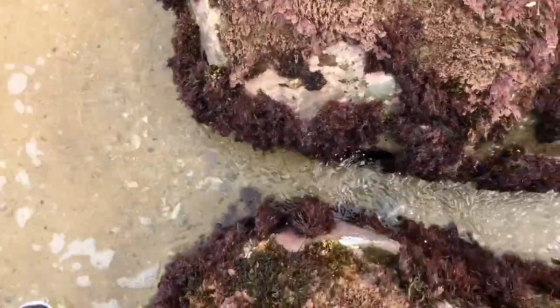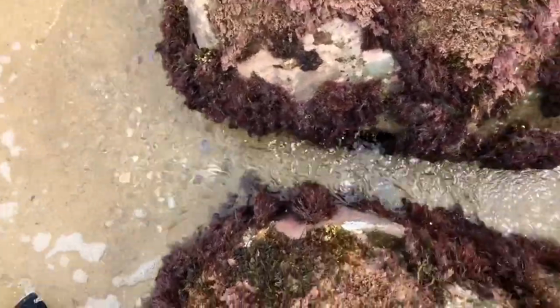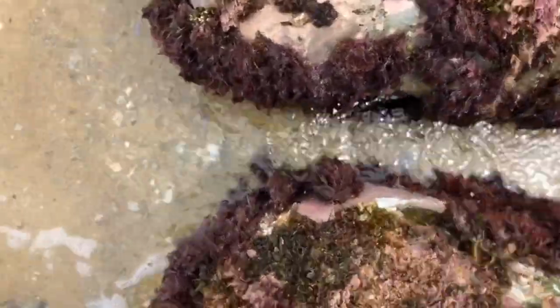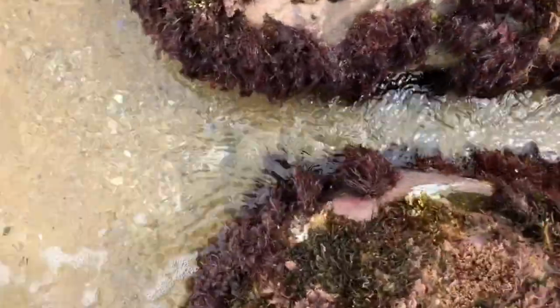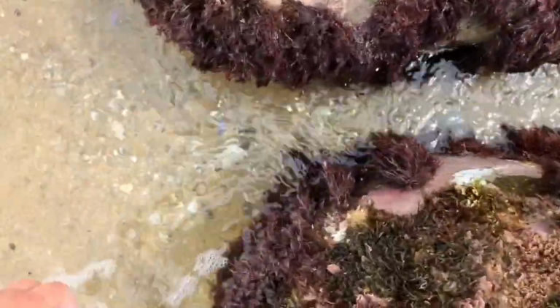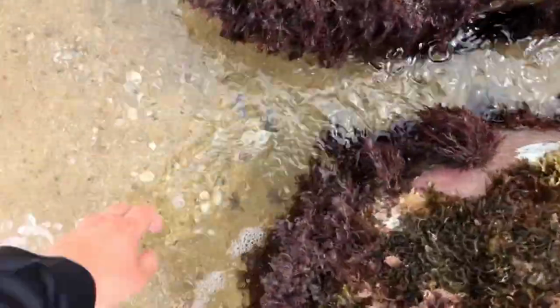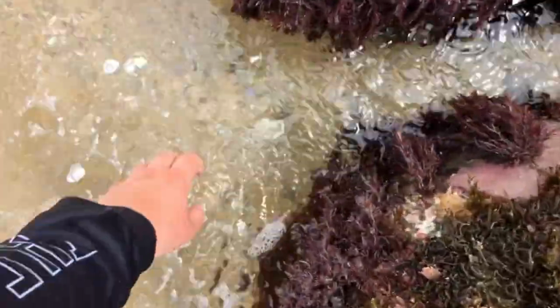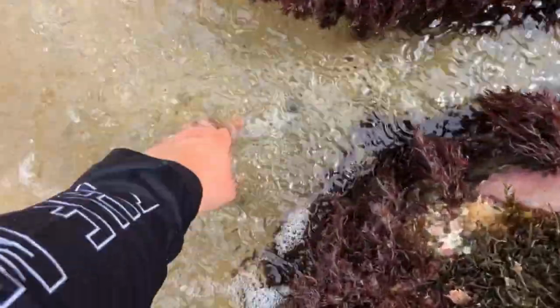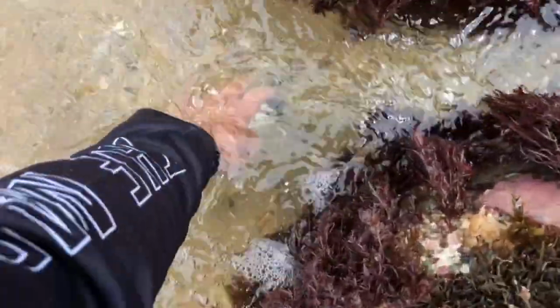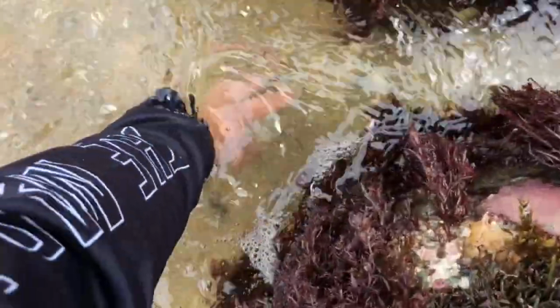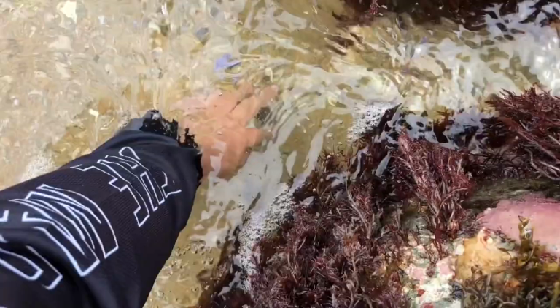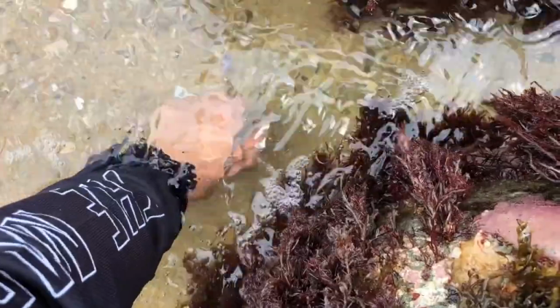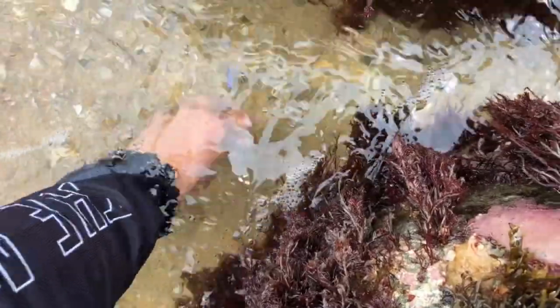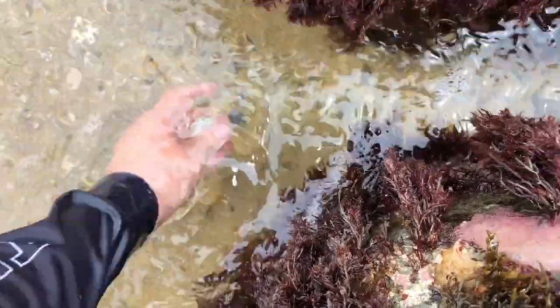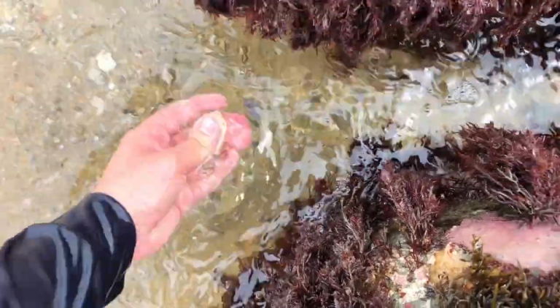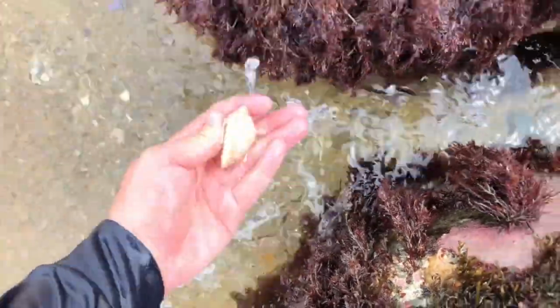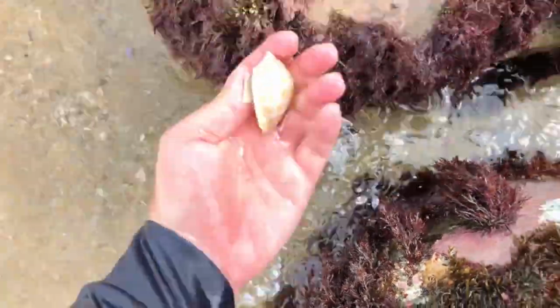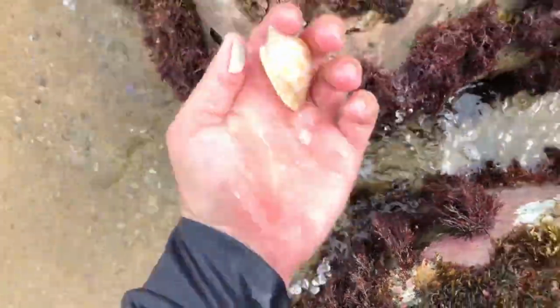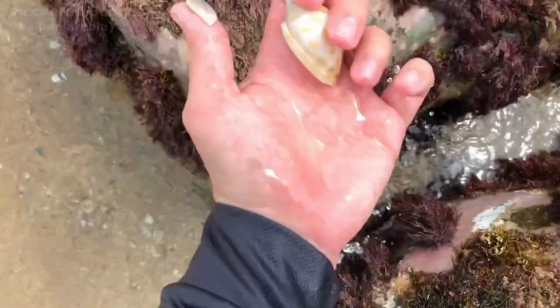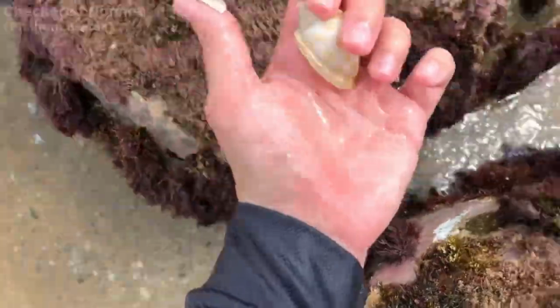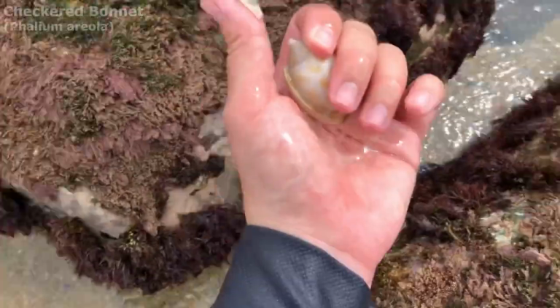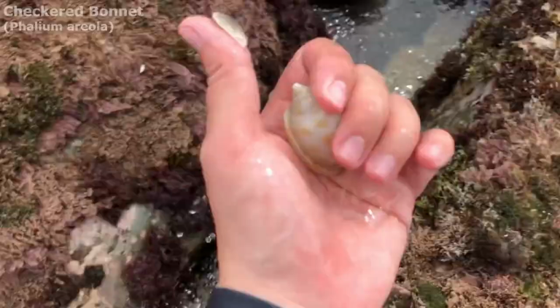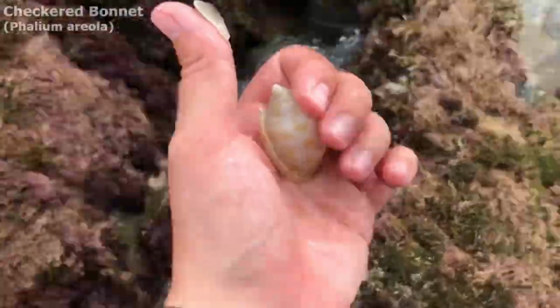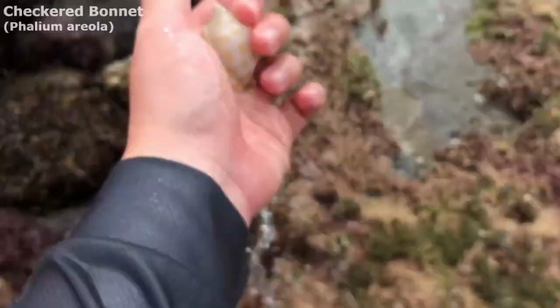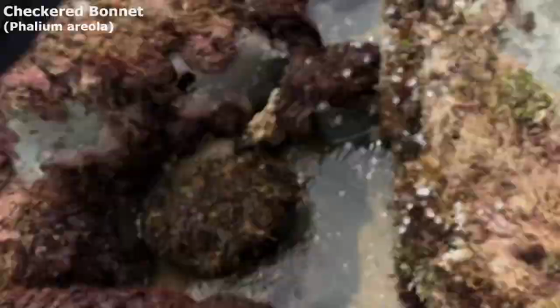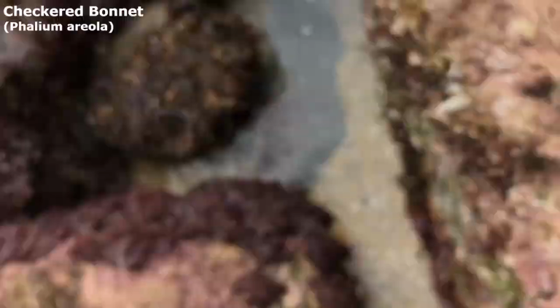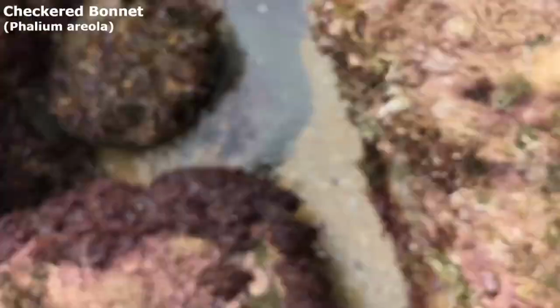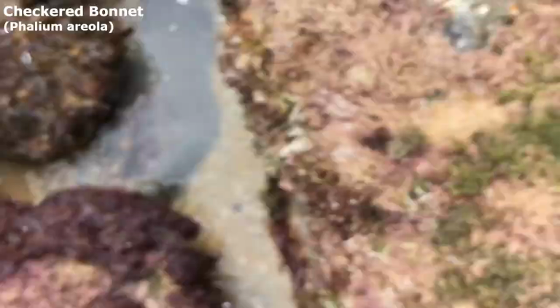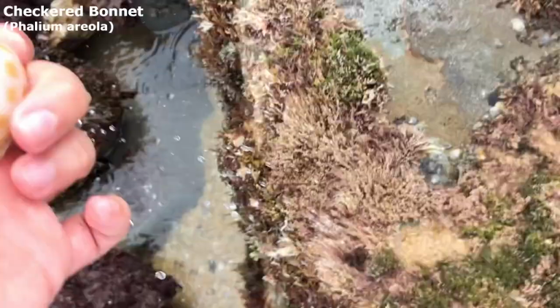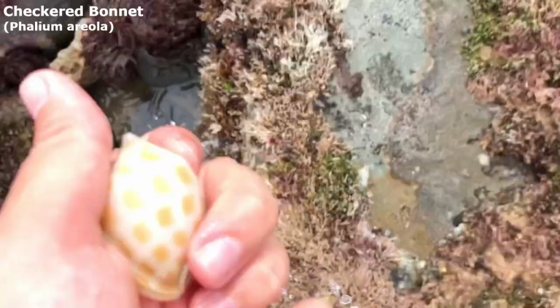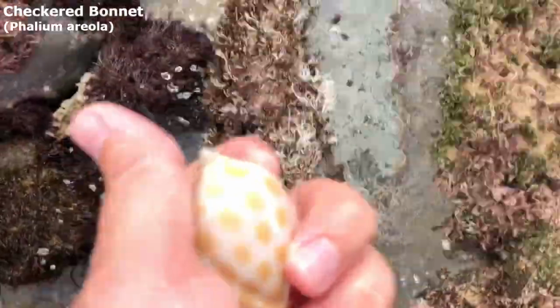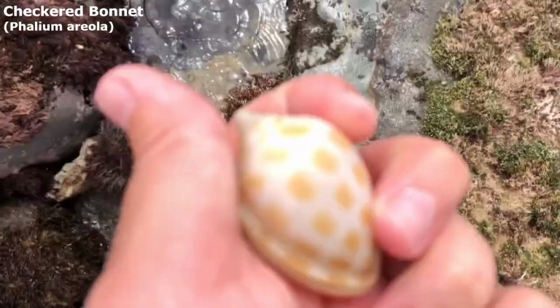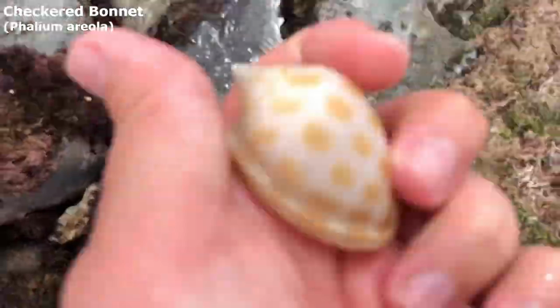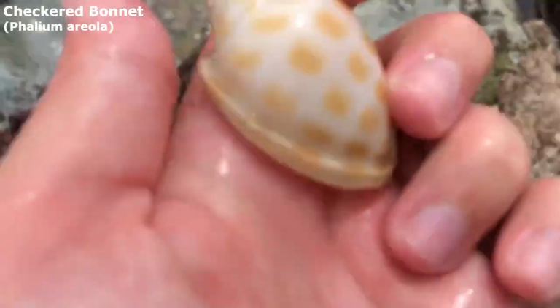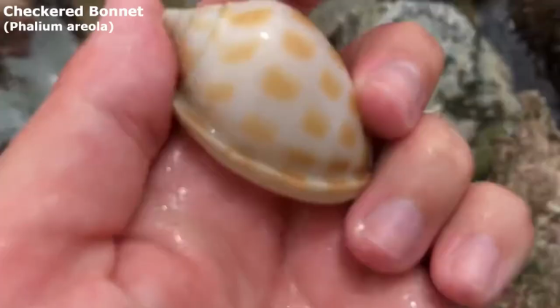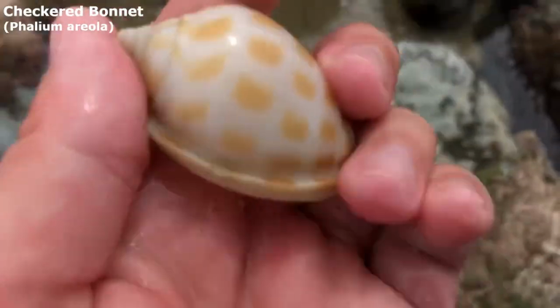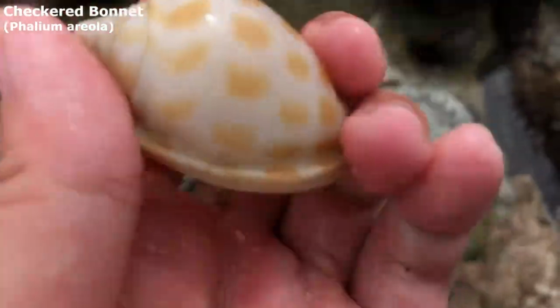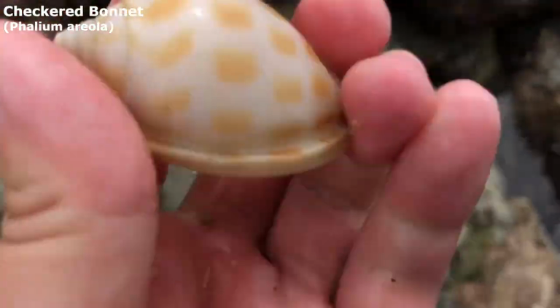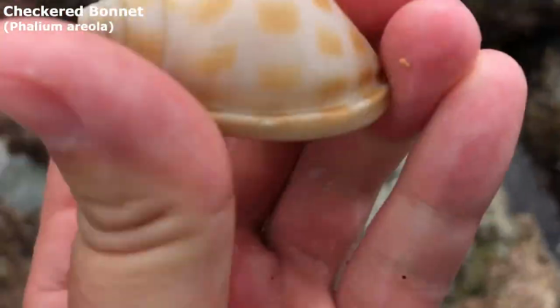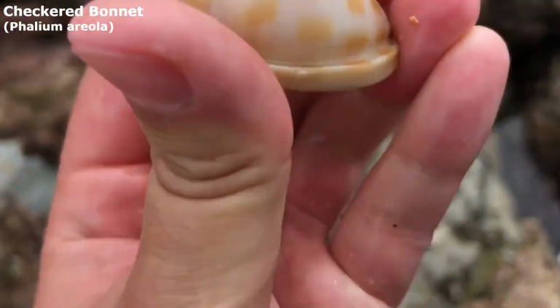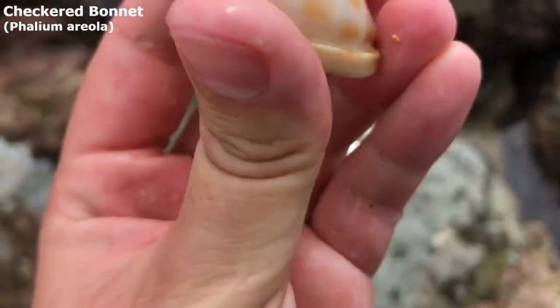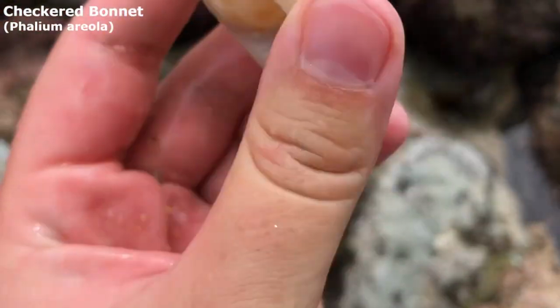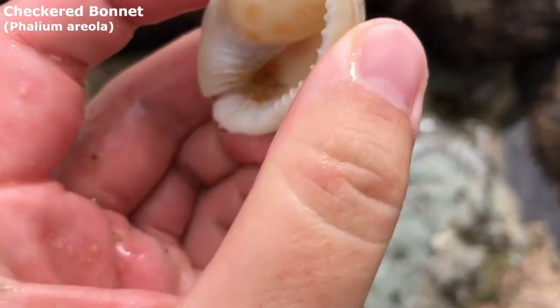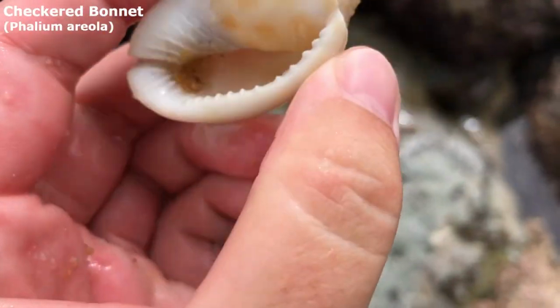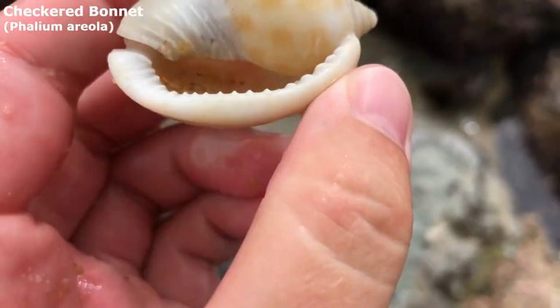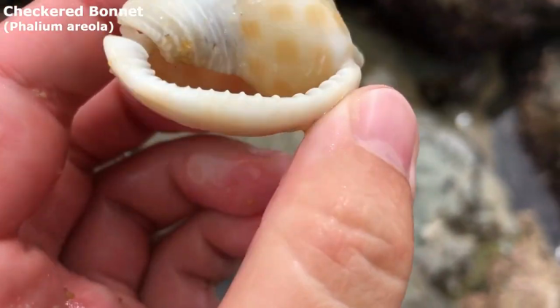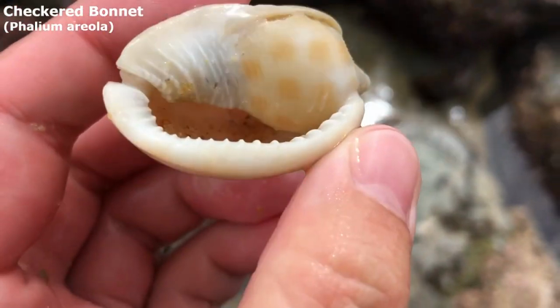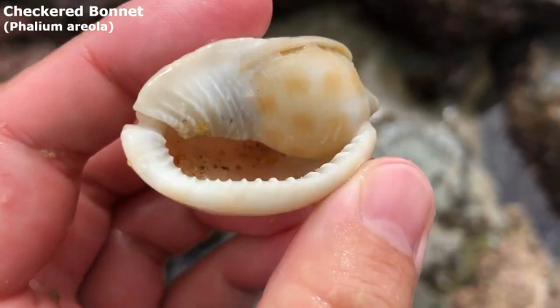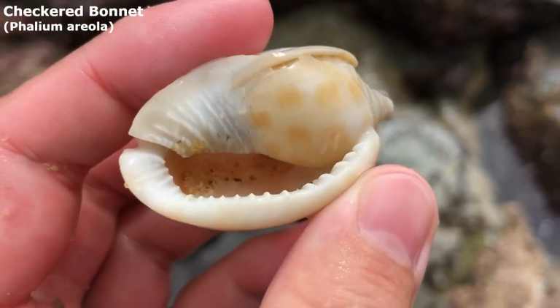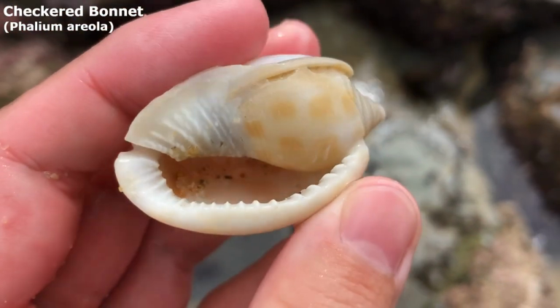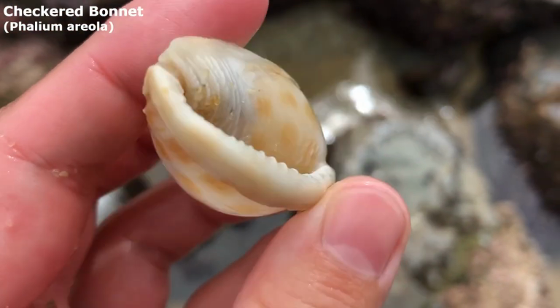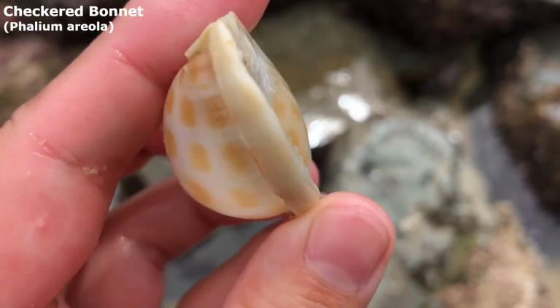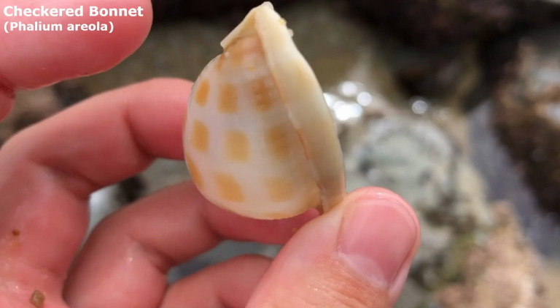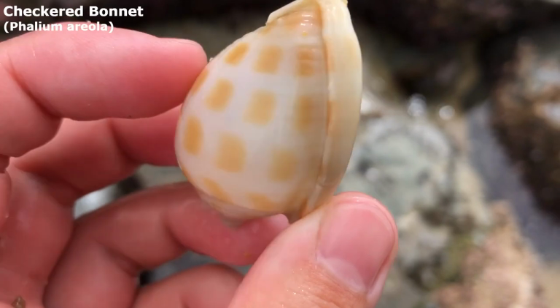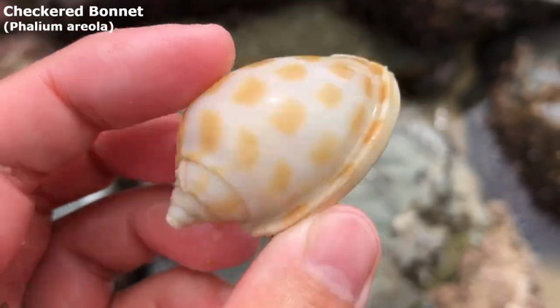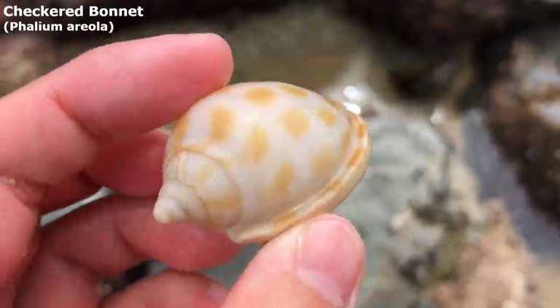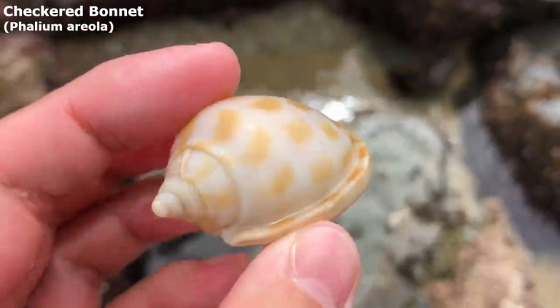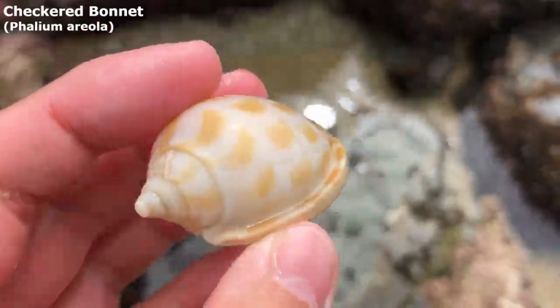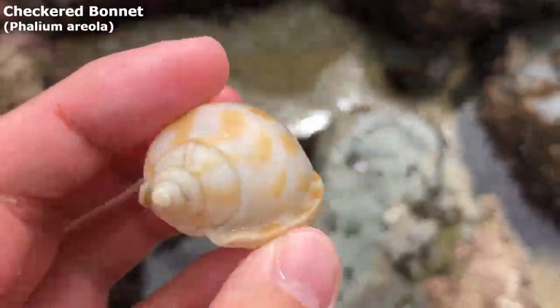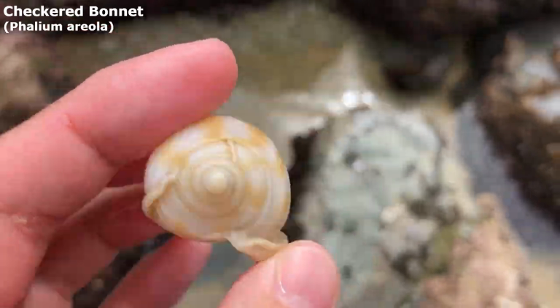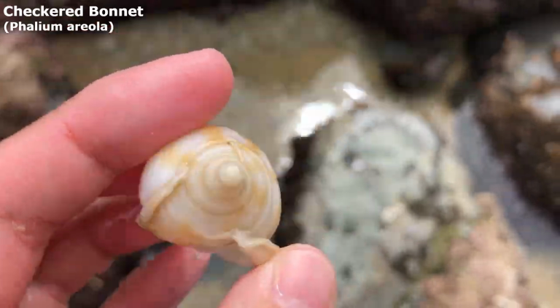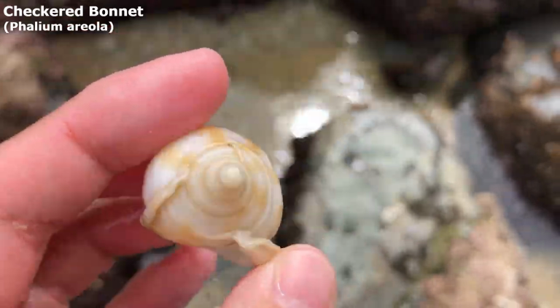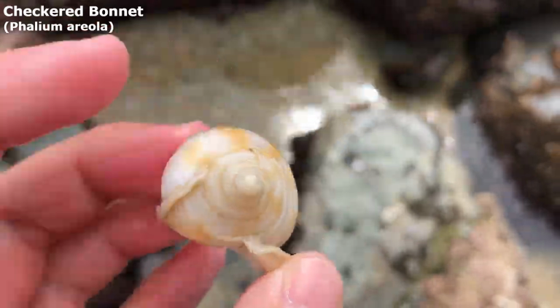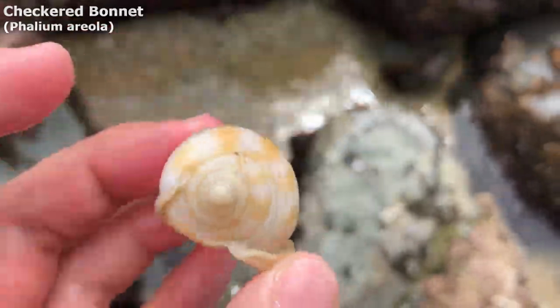Can I pick it up before the next wave? Oh yeah — up, up, up. Just a little checkered bonnet, what a cutie.